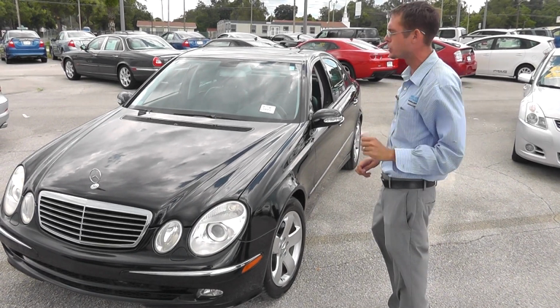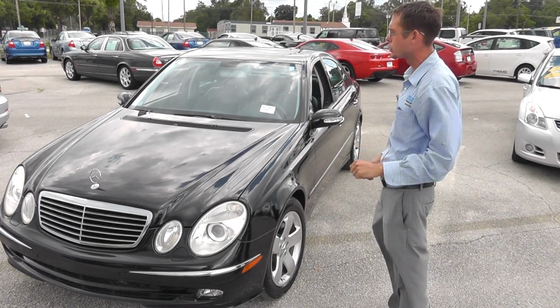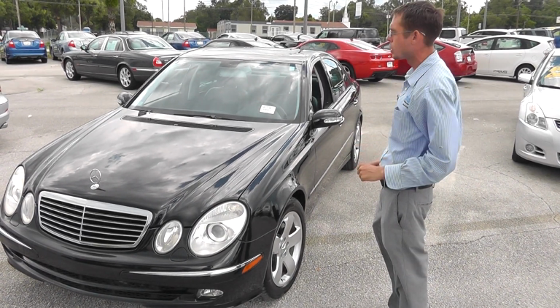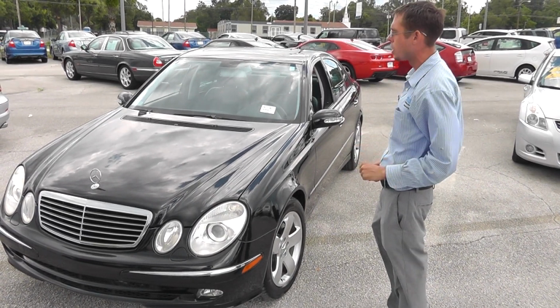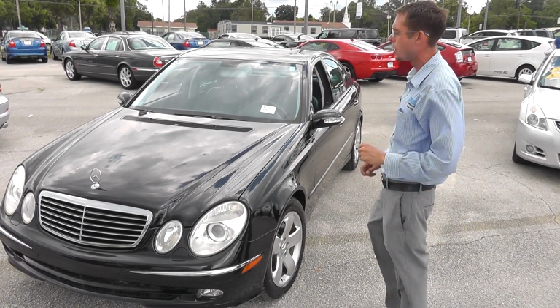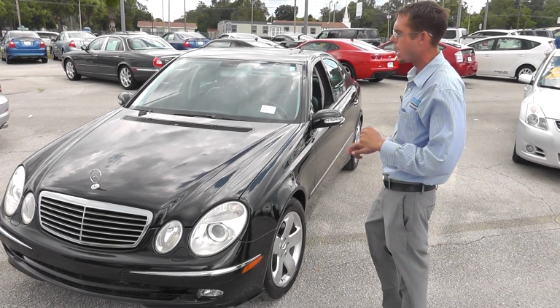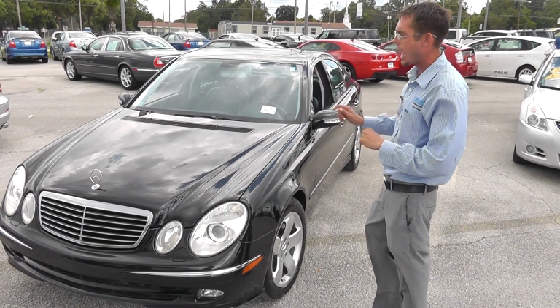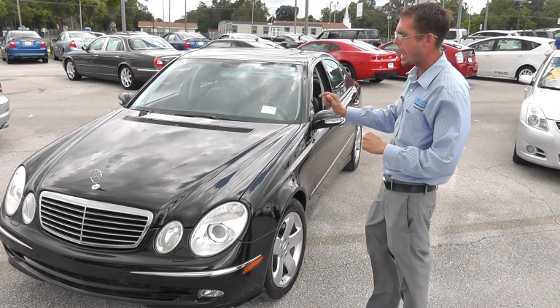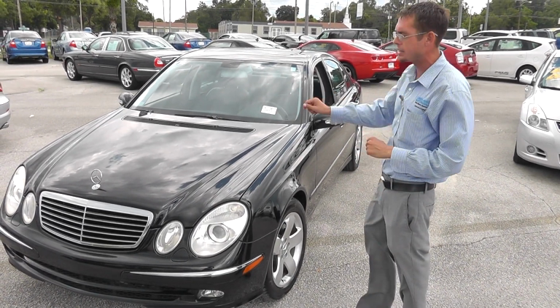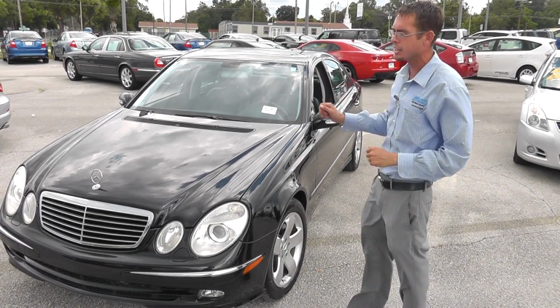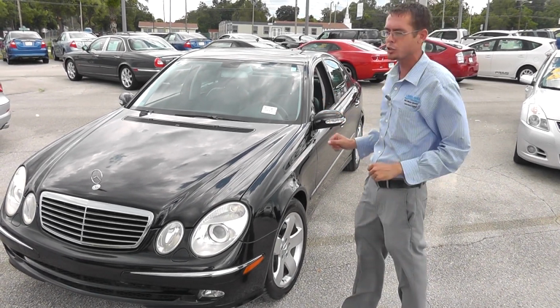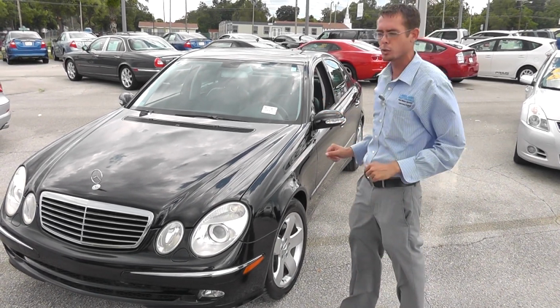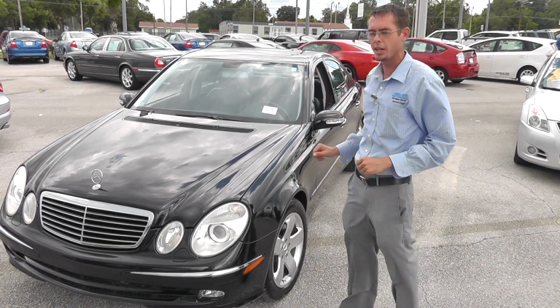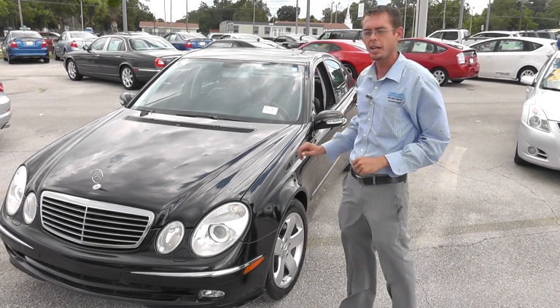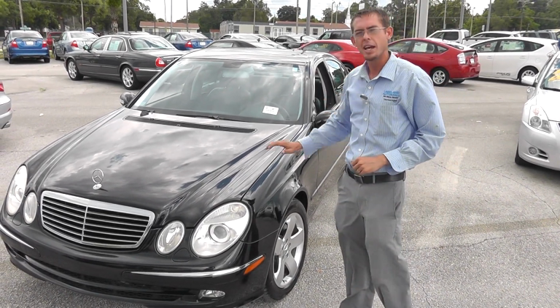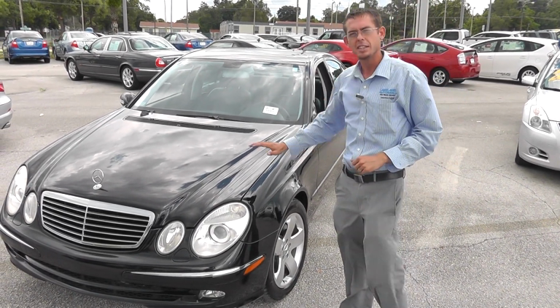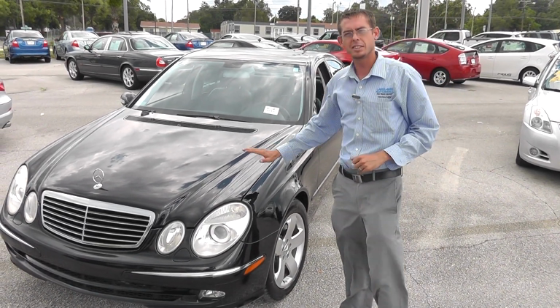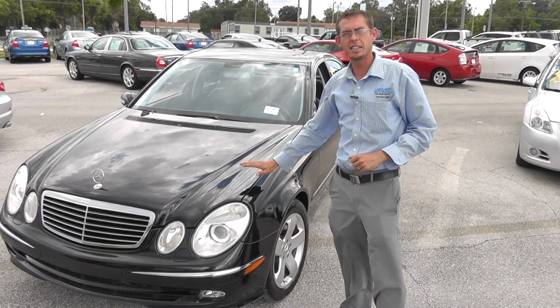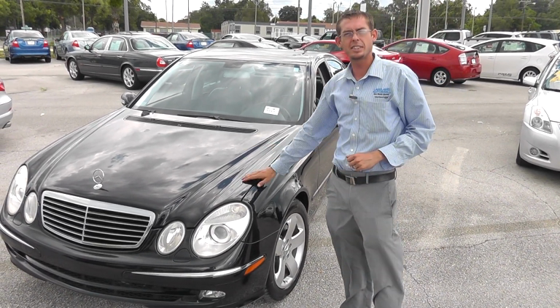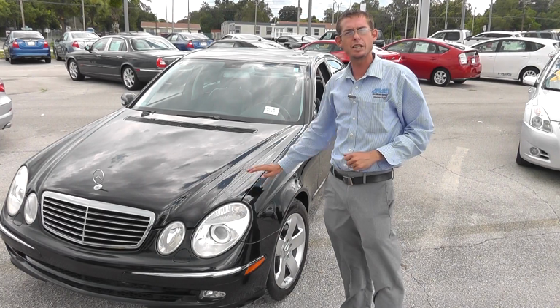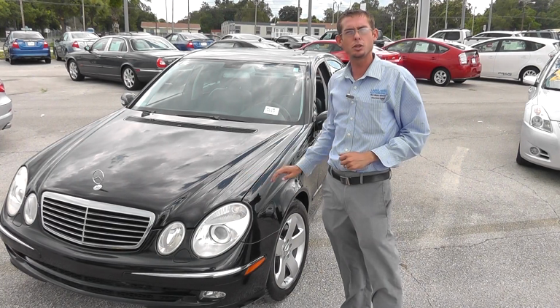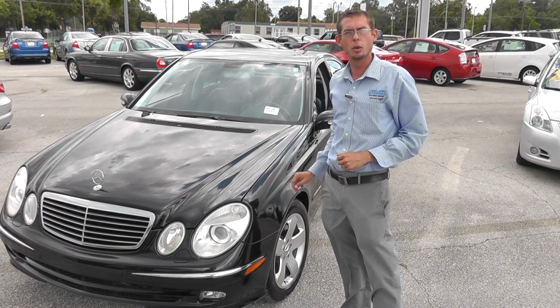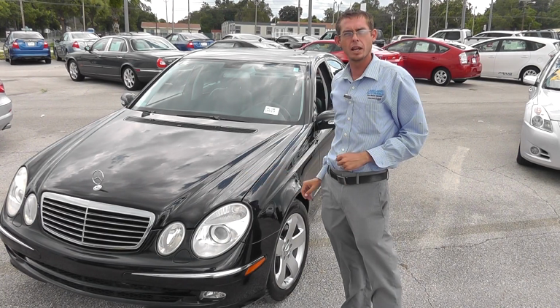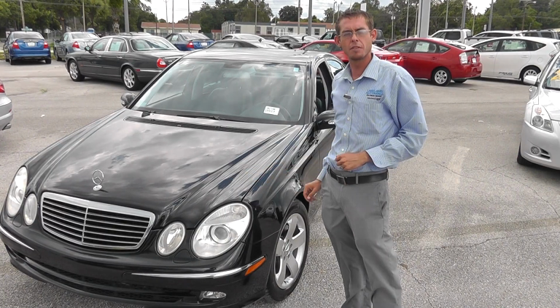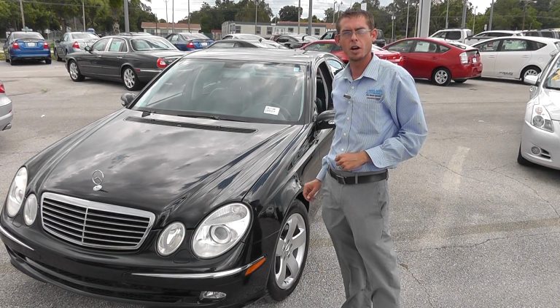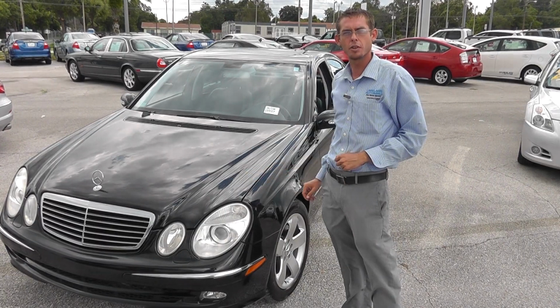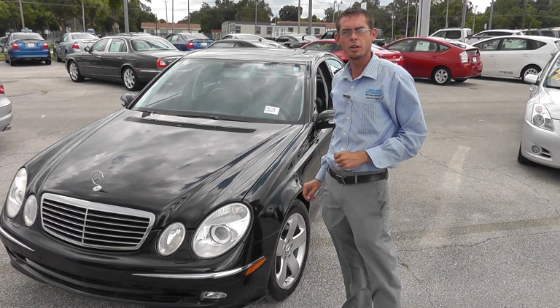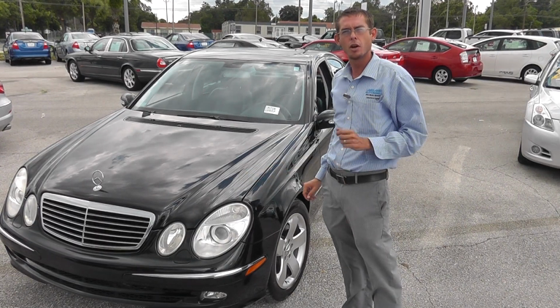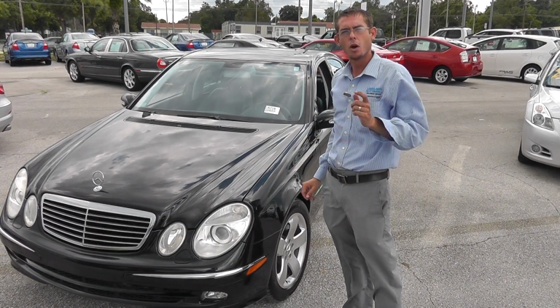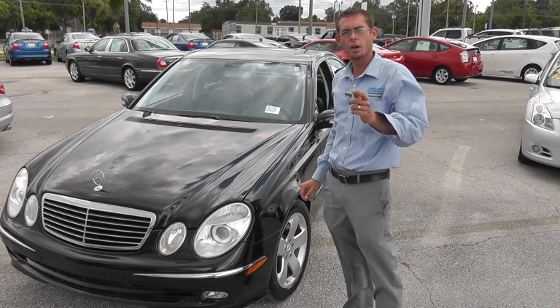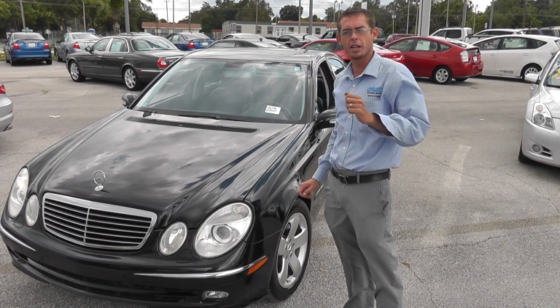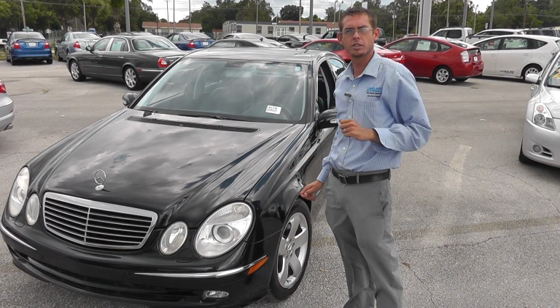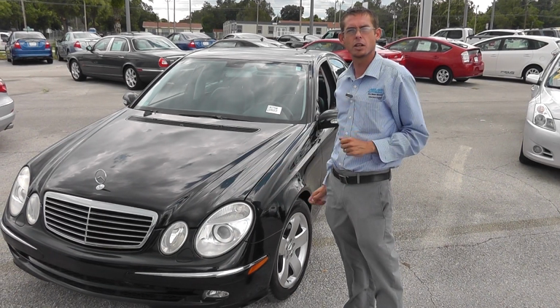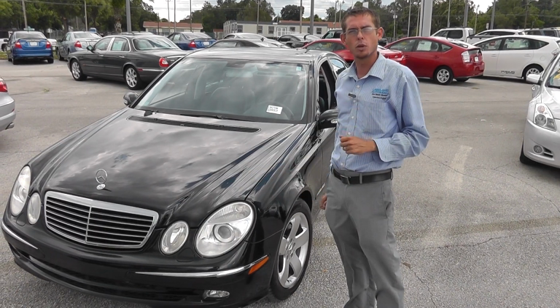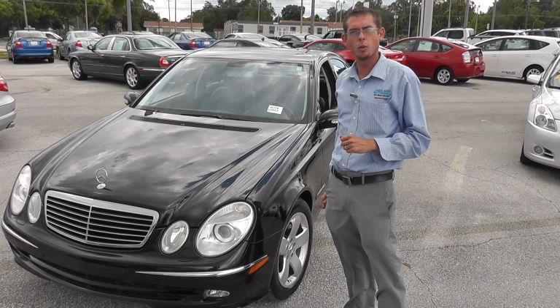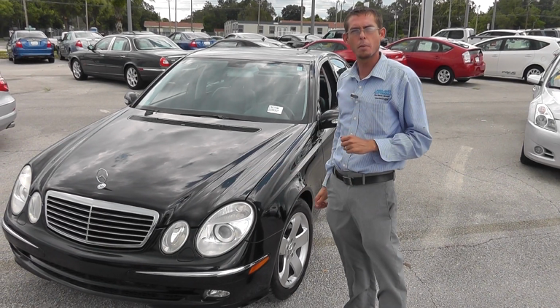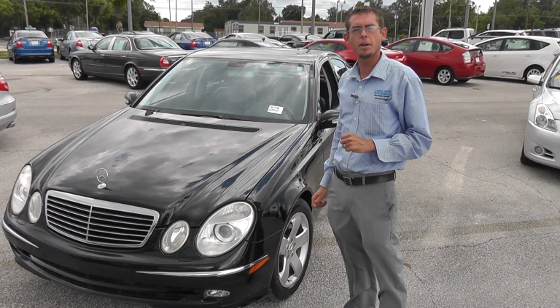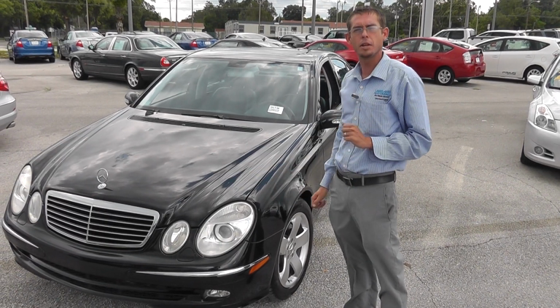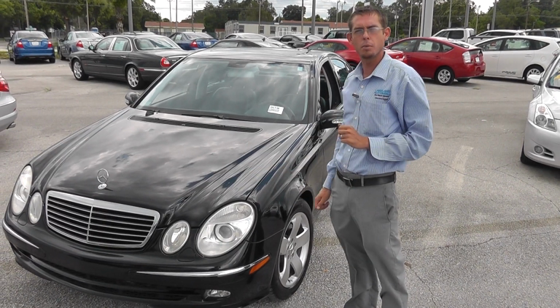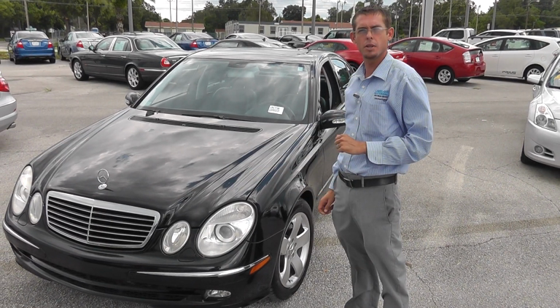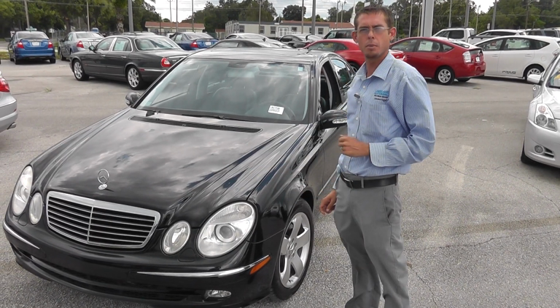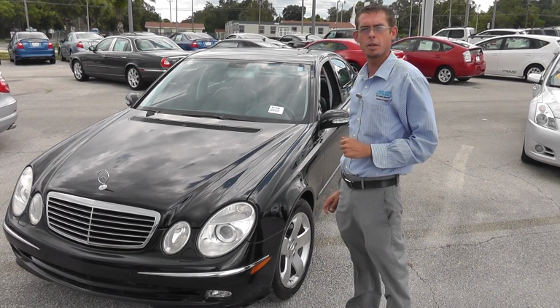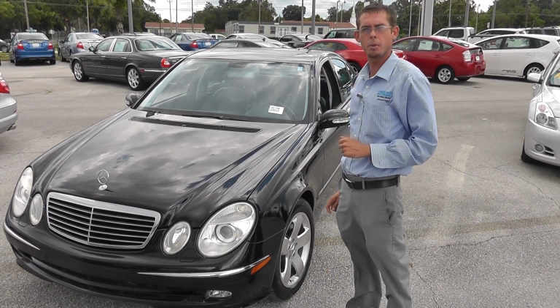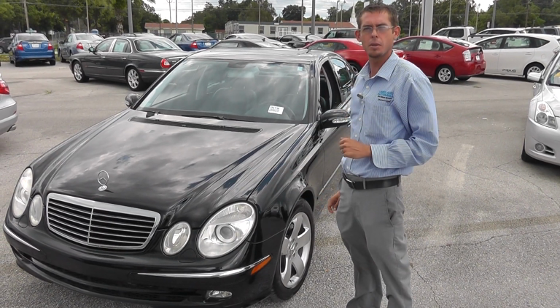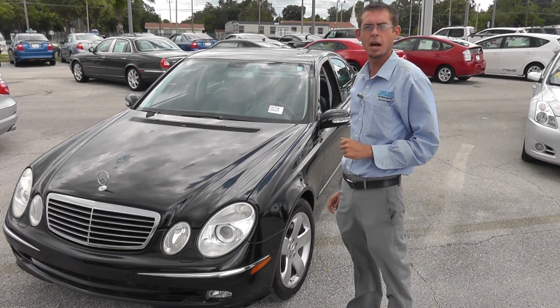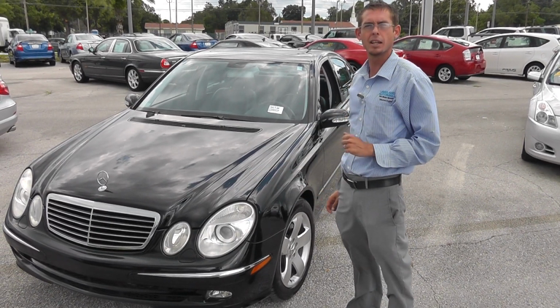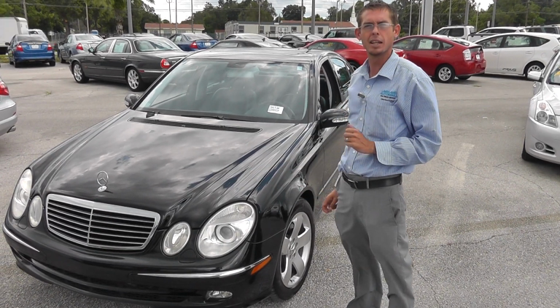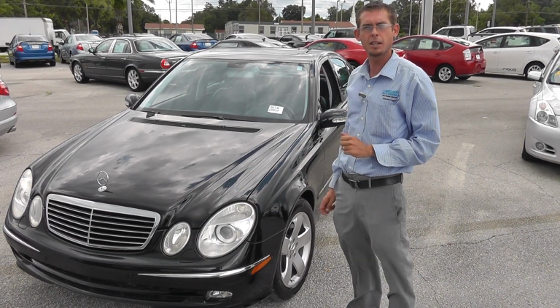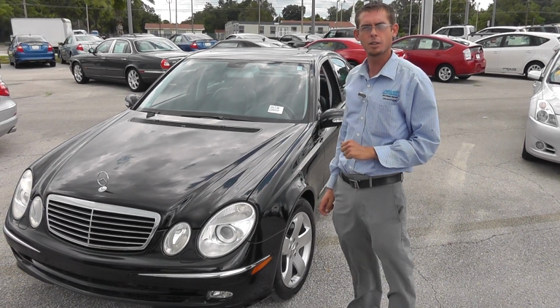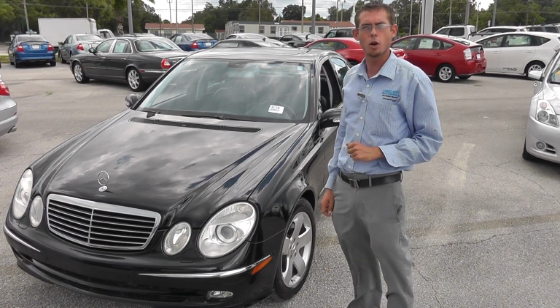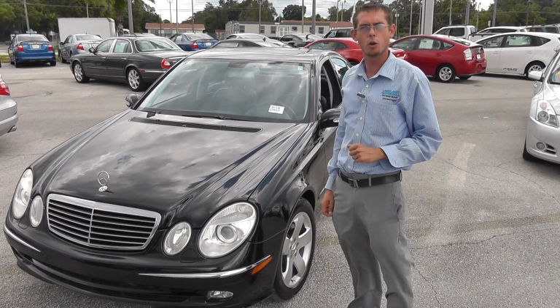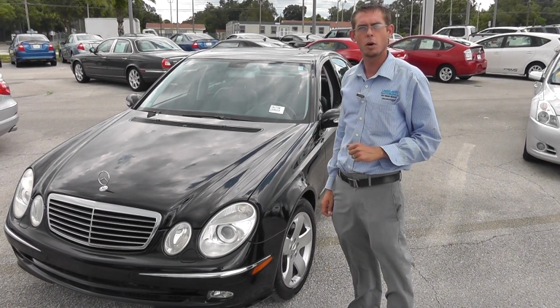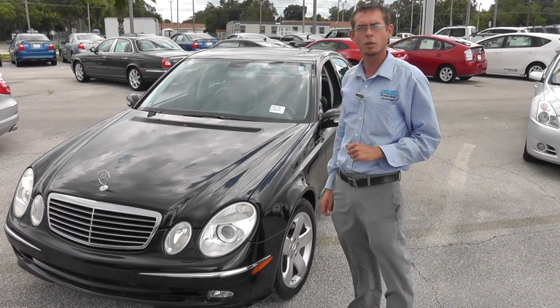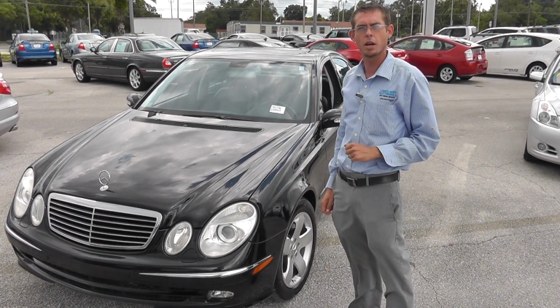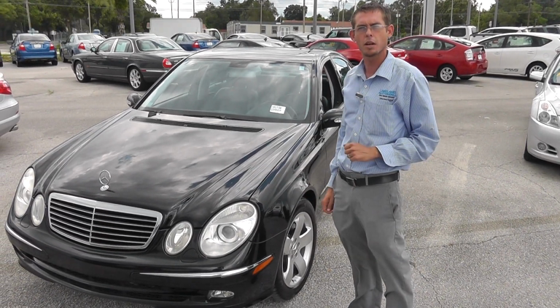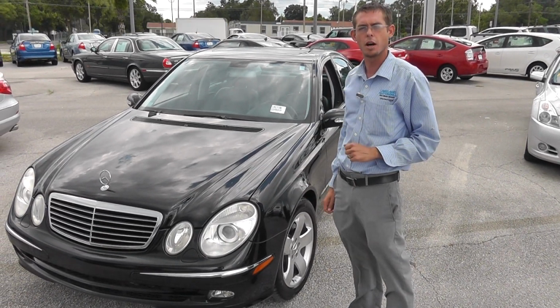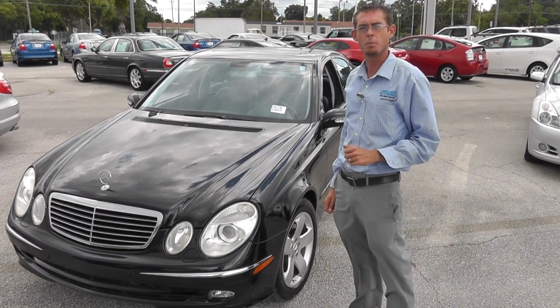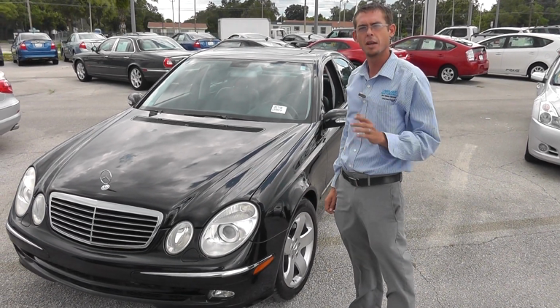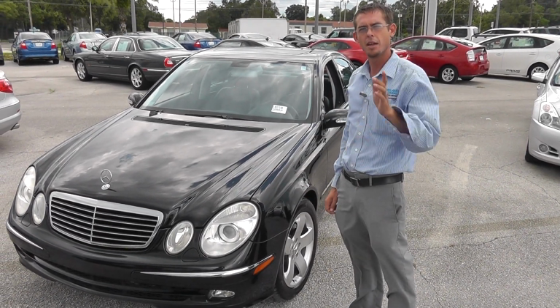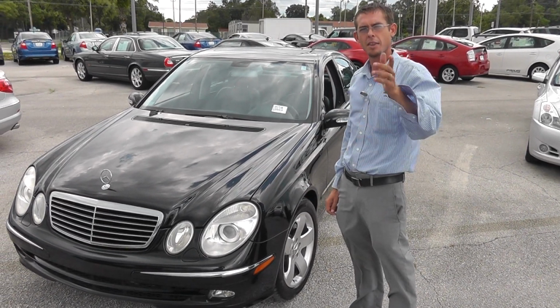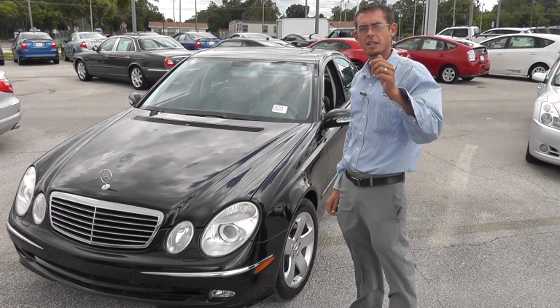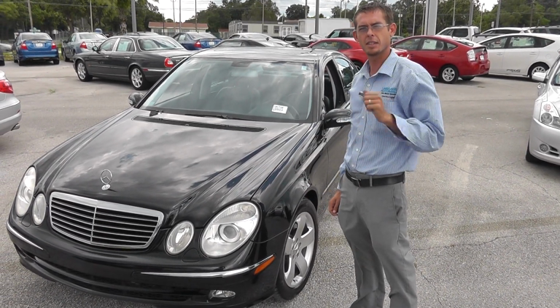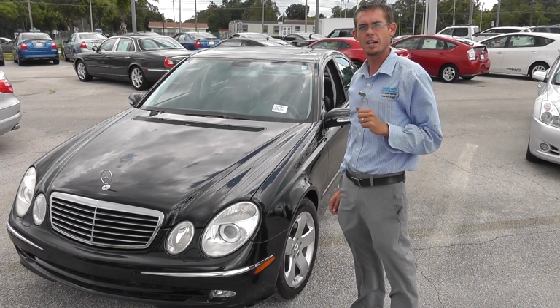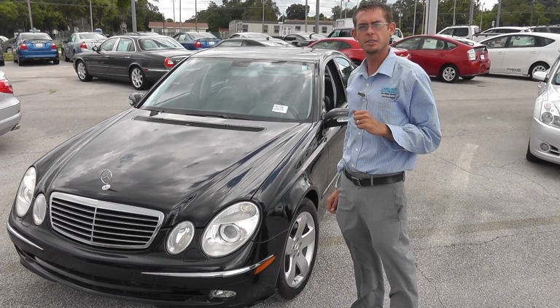Give us a call at 863-682-1100 or get us on the web at www.LakelandAutoMall.com. Thanks, guys.